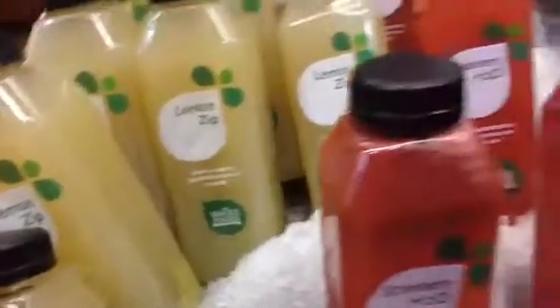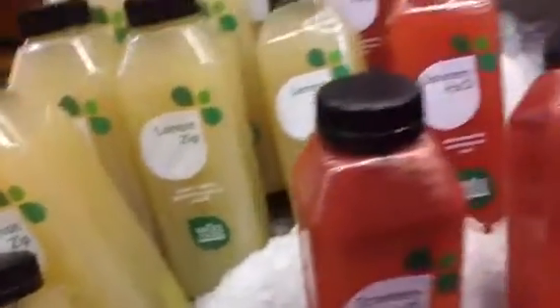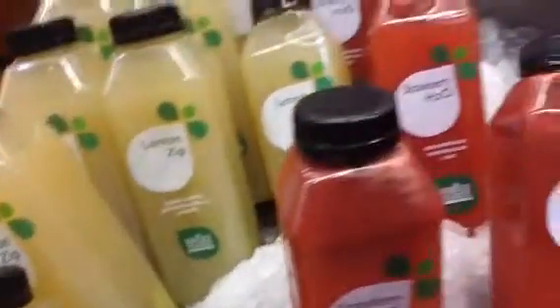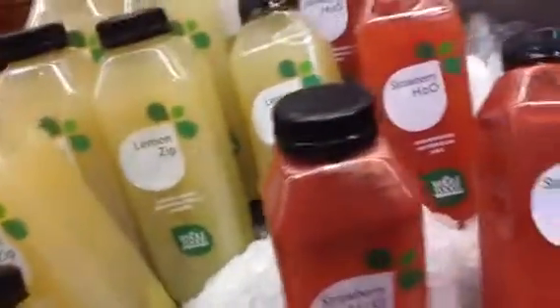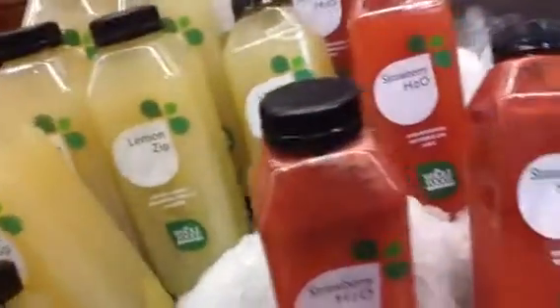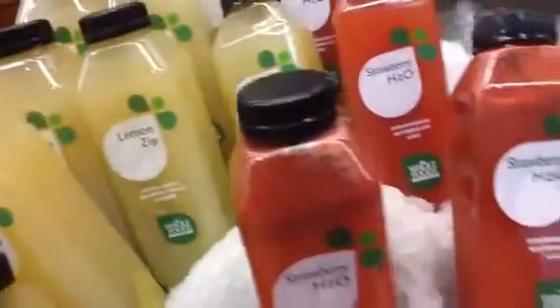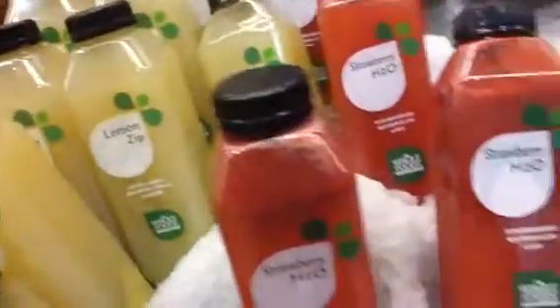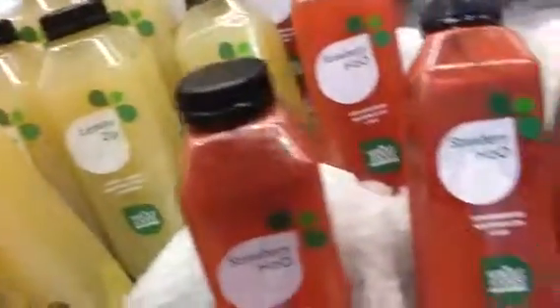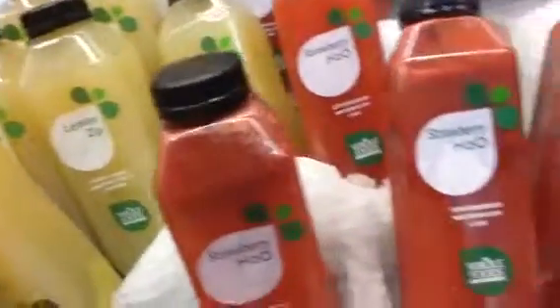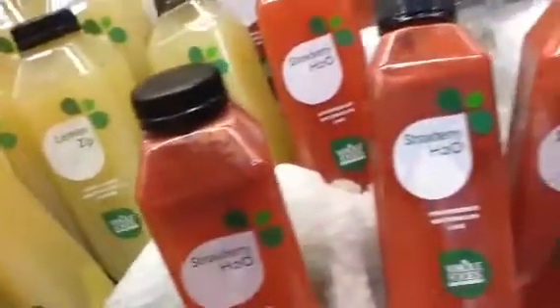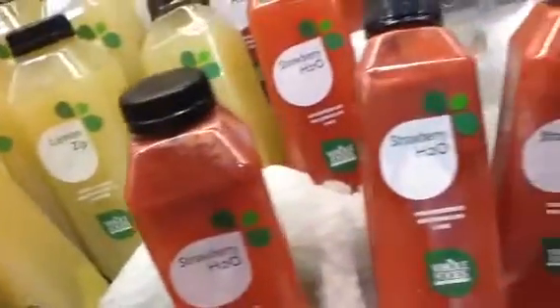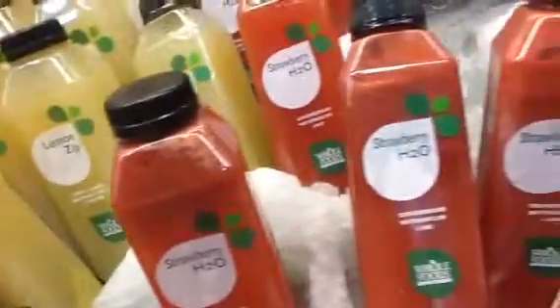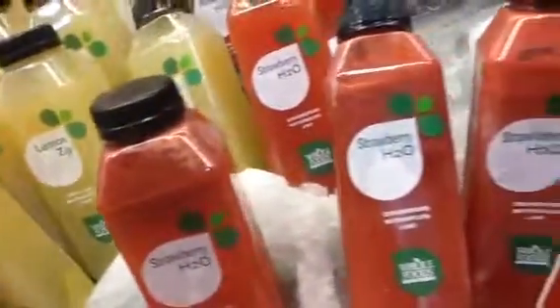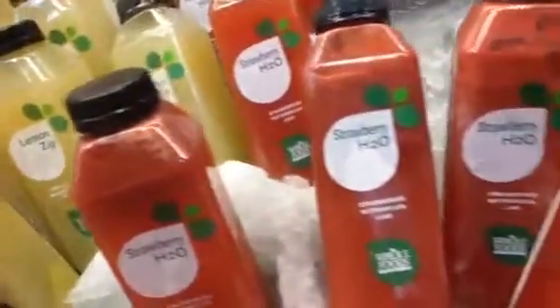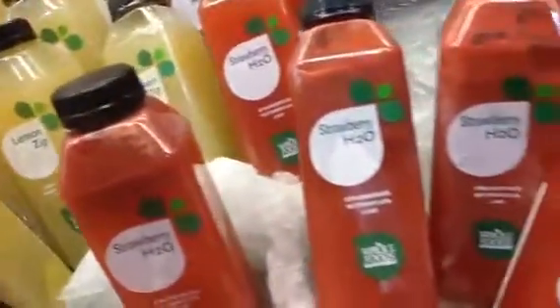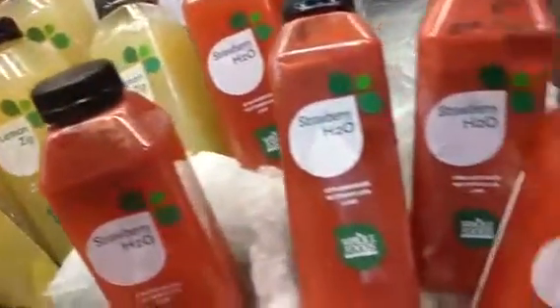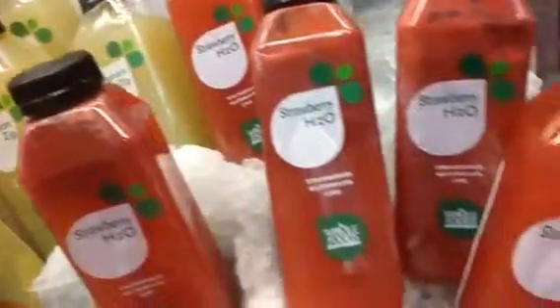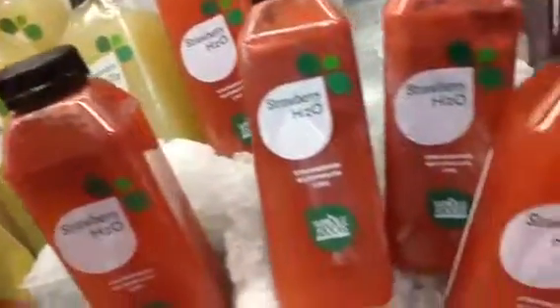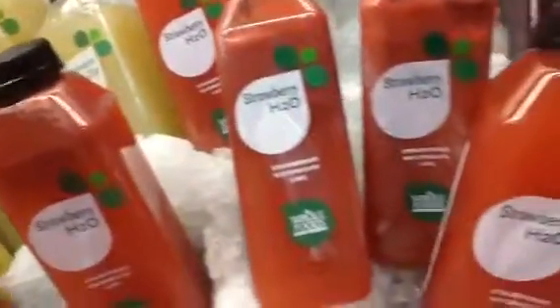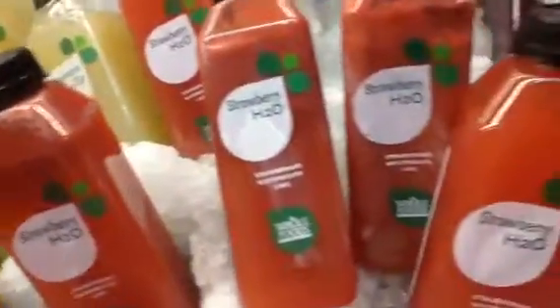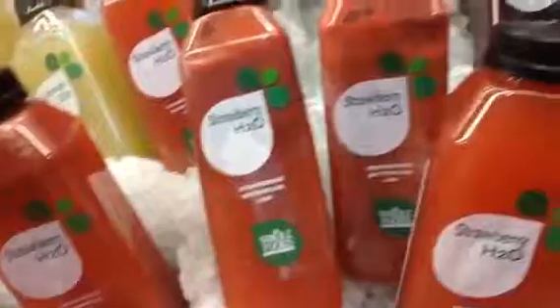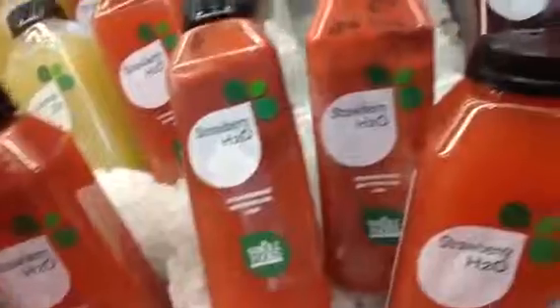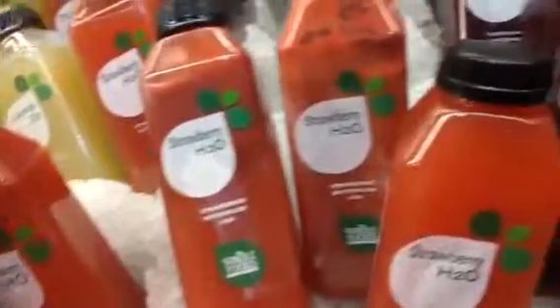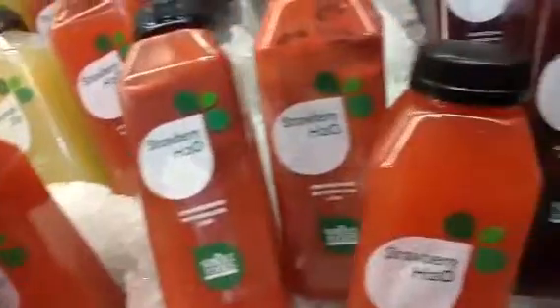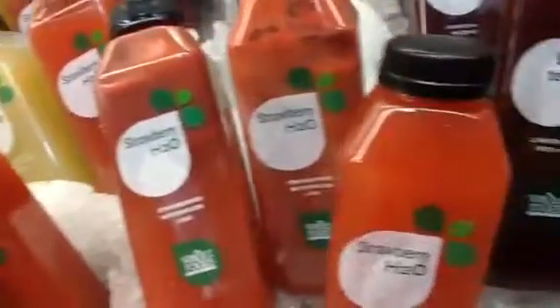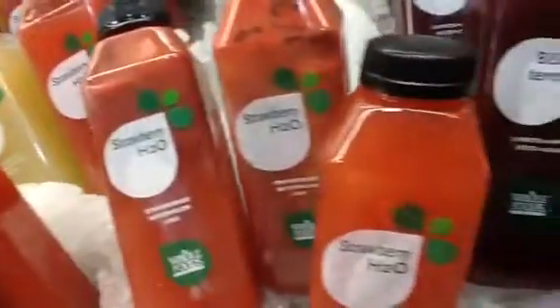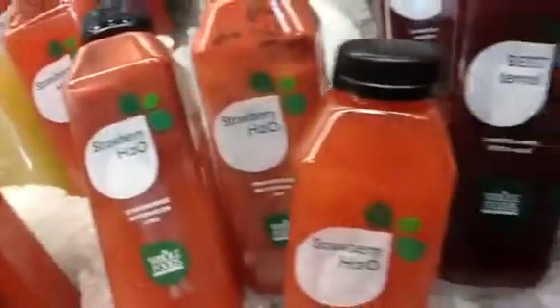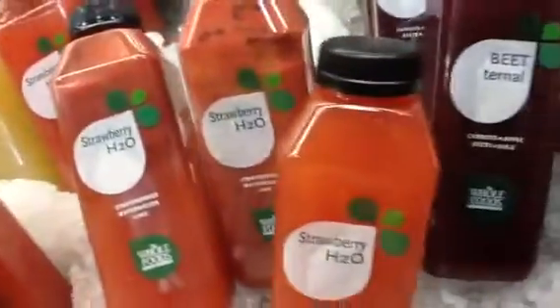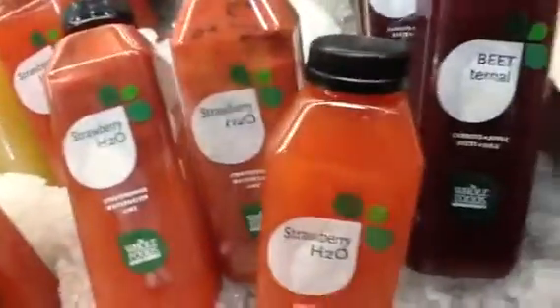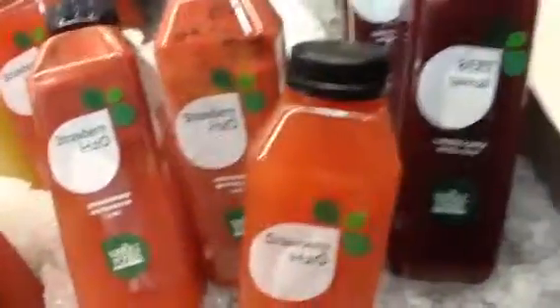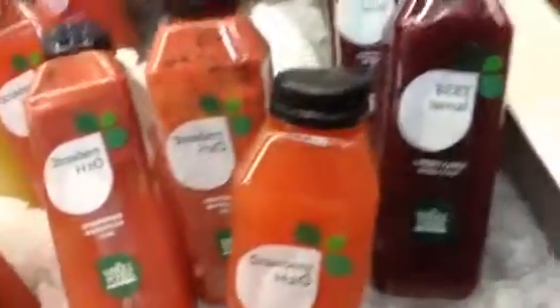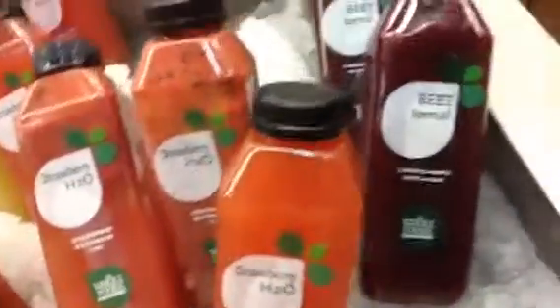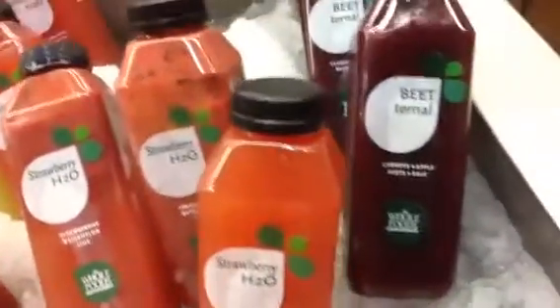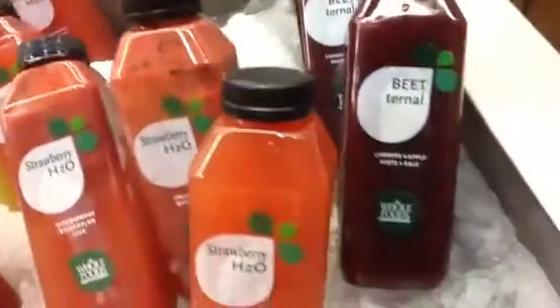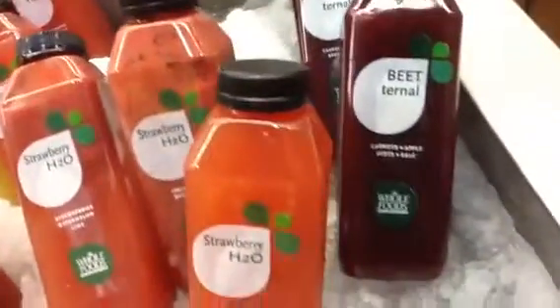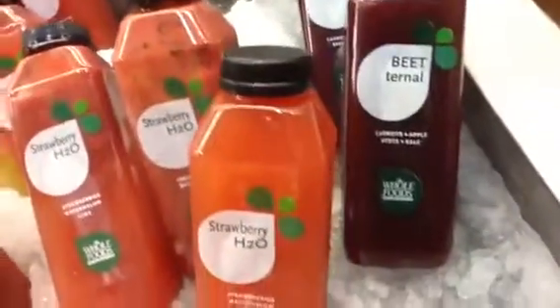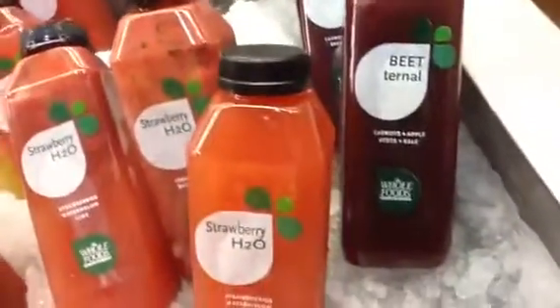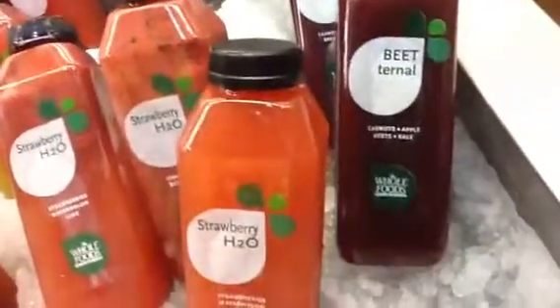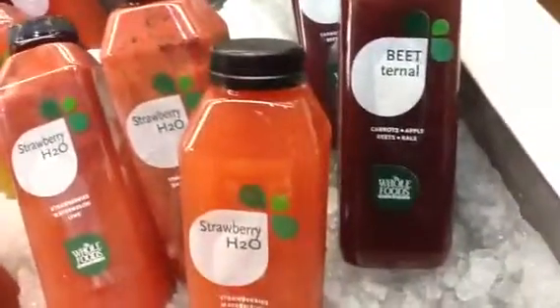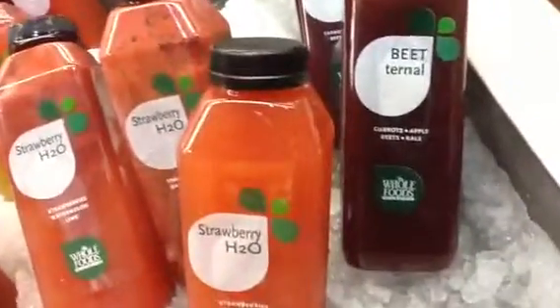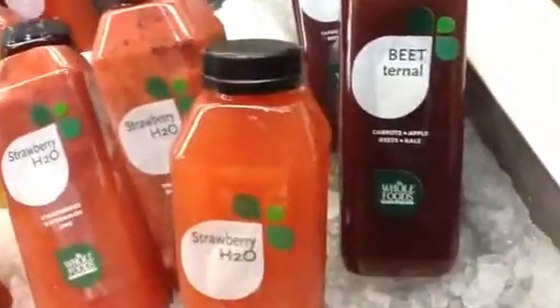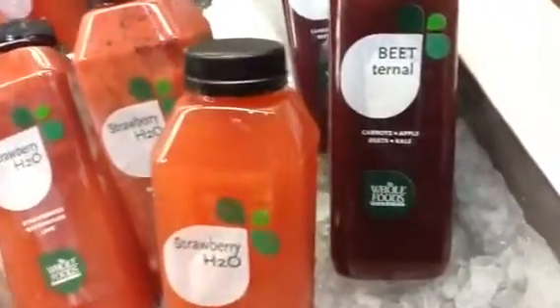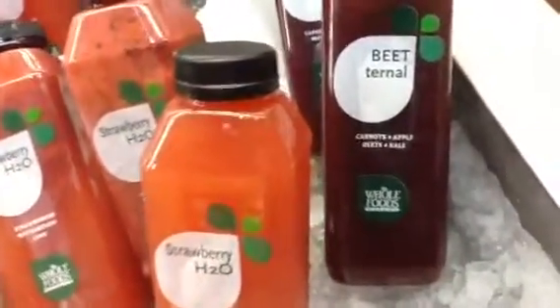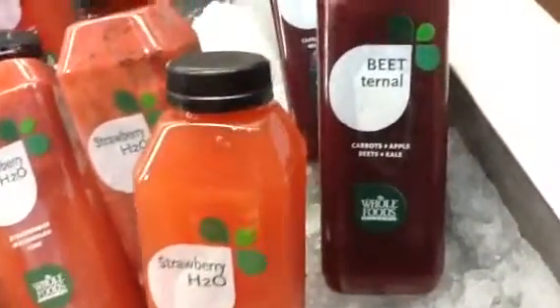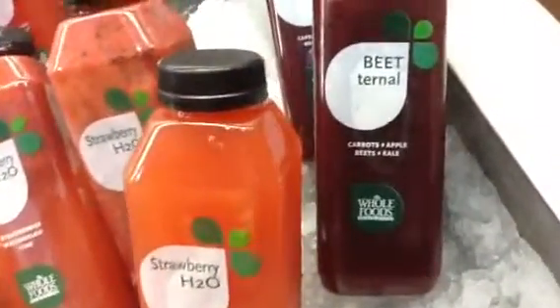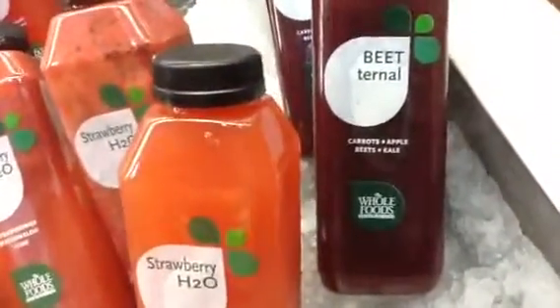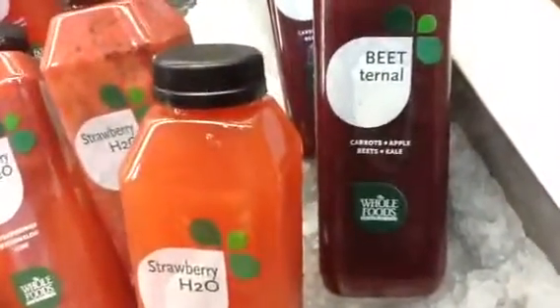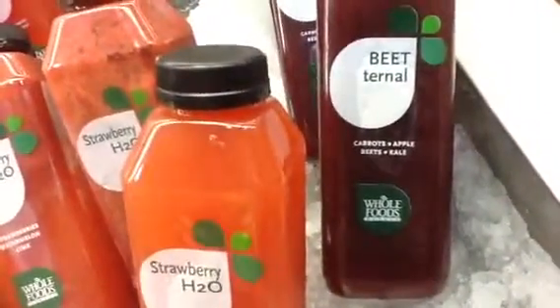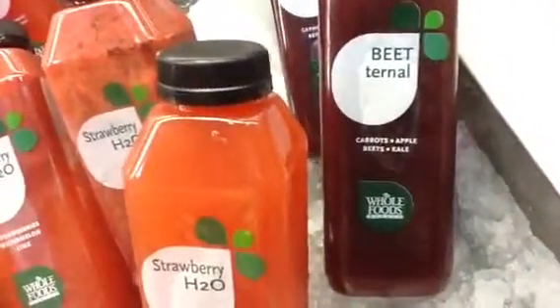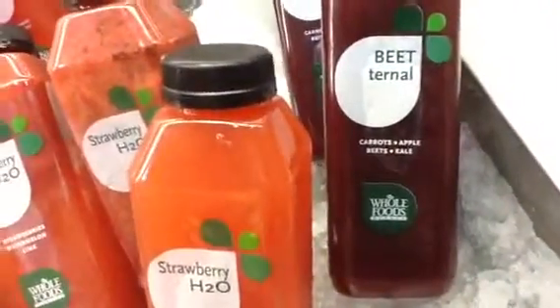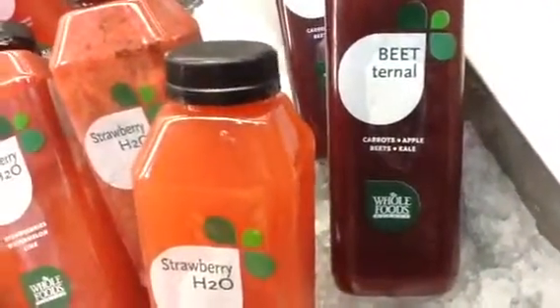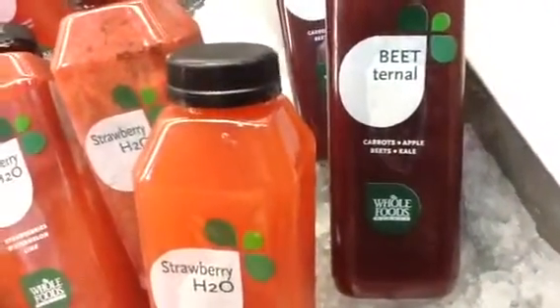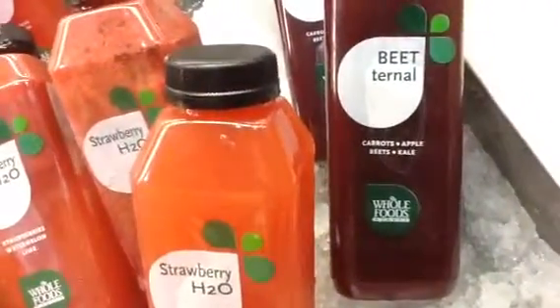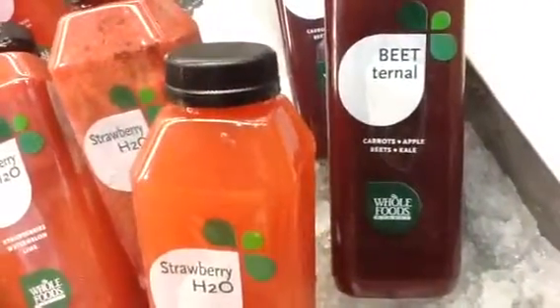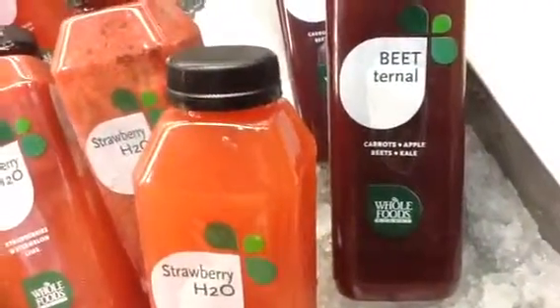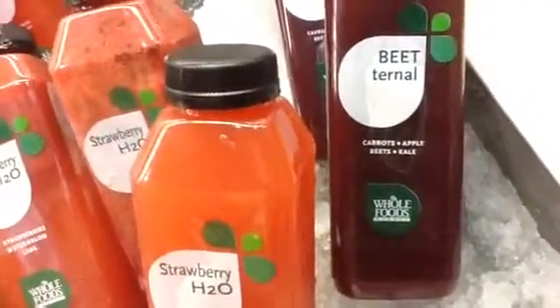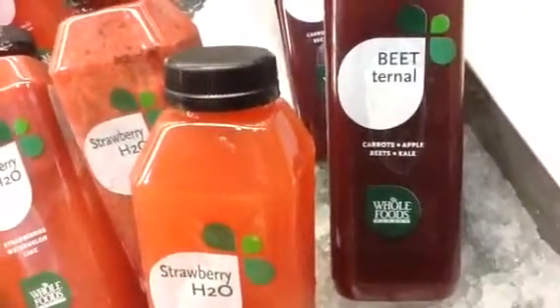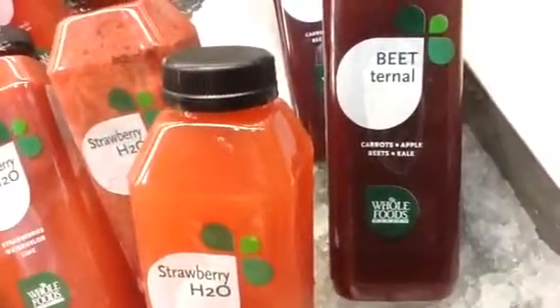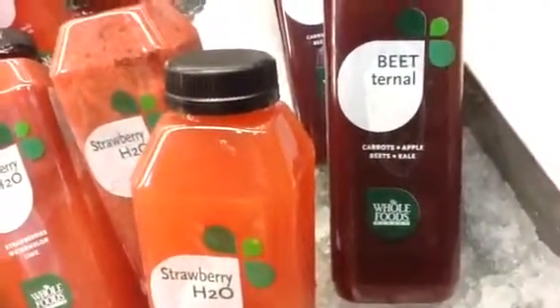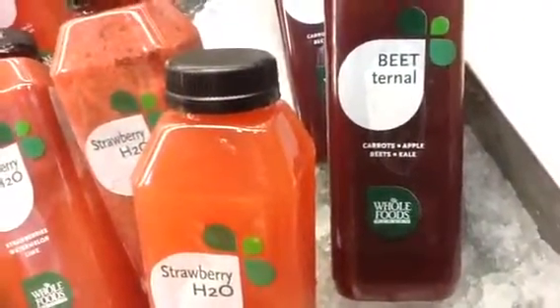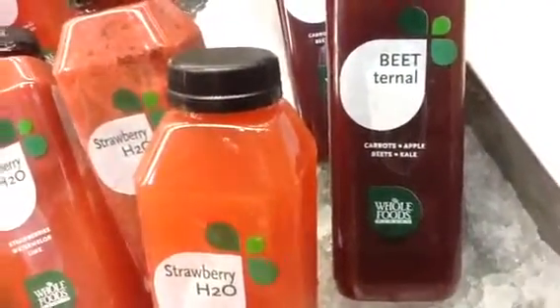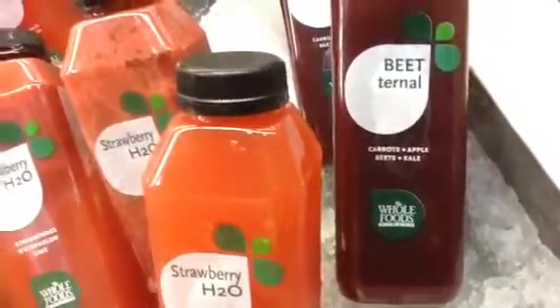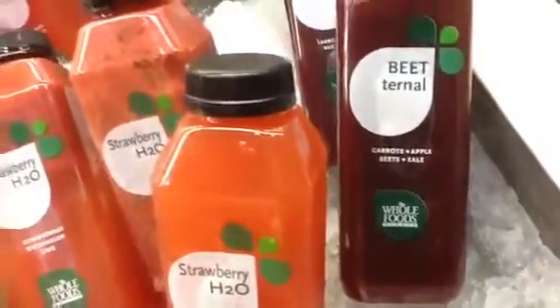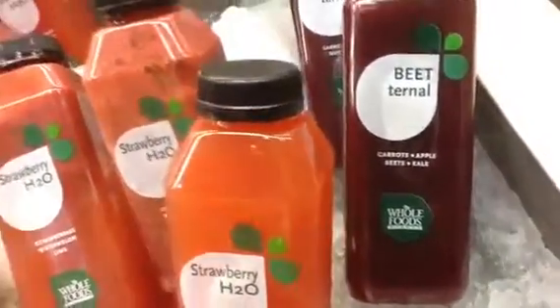And then there's a rich purple-red one over here with beets — carrot, apple, beets and kale.